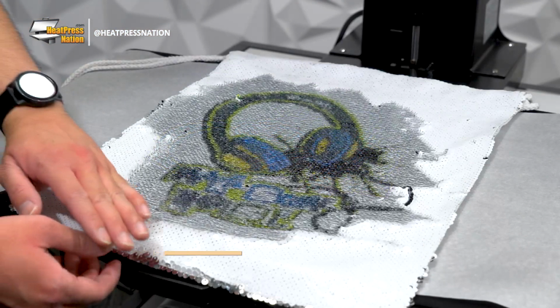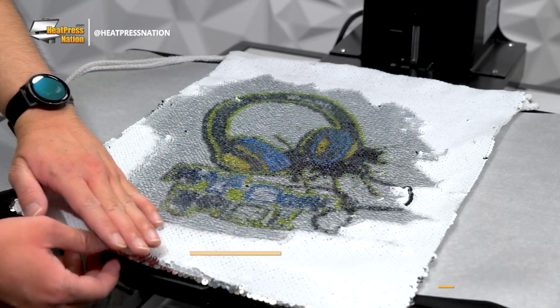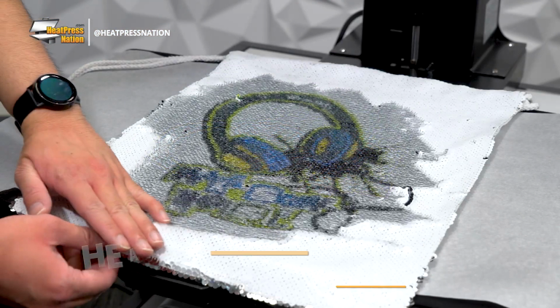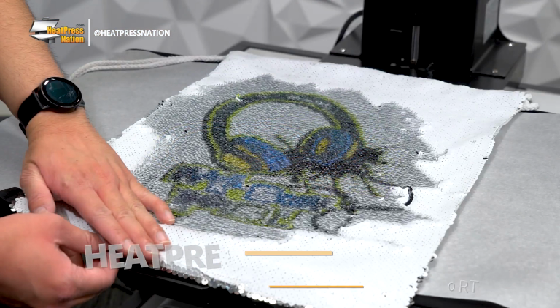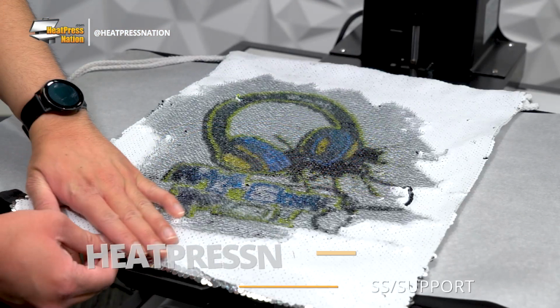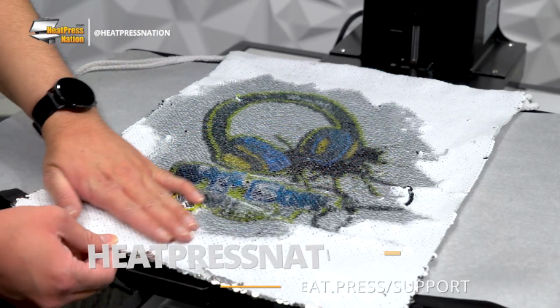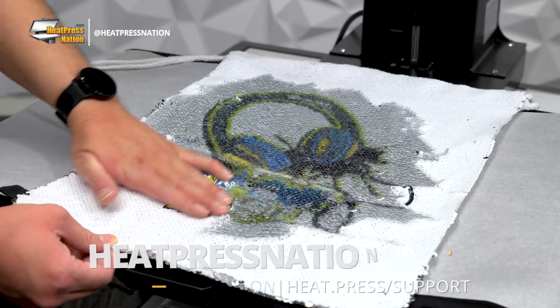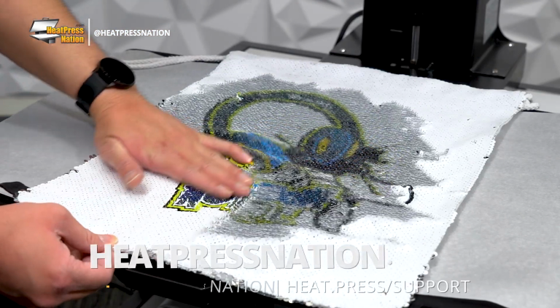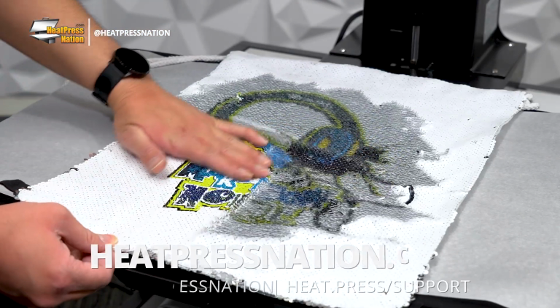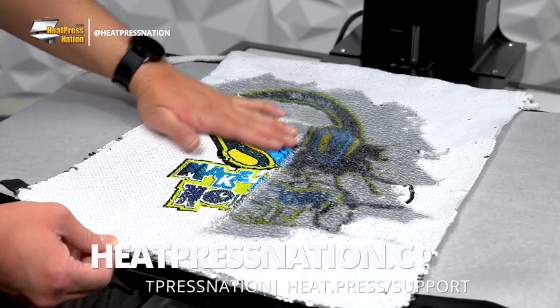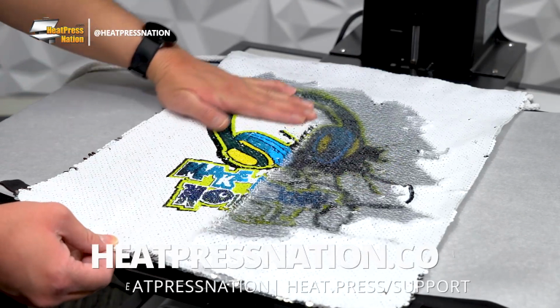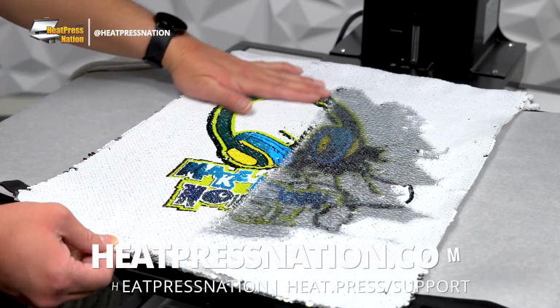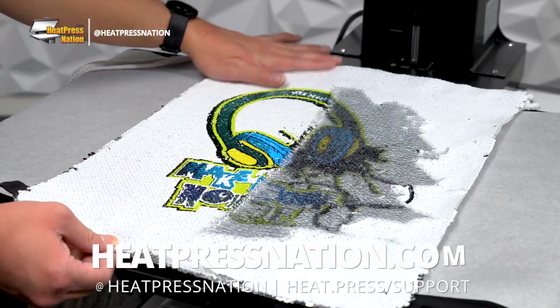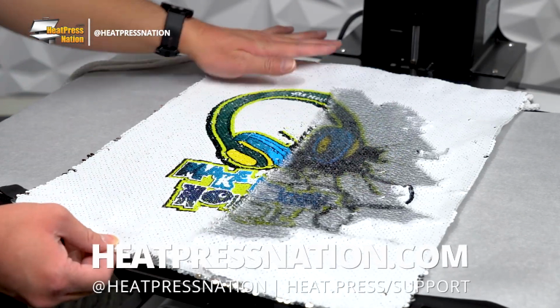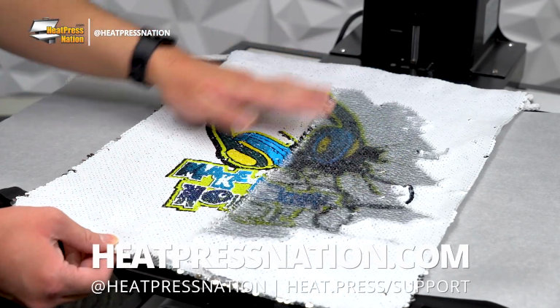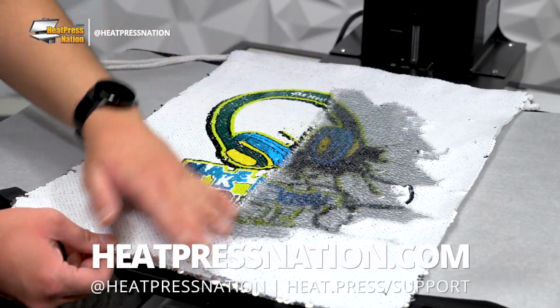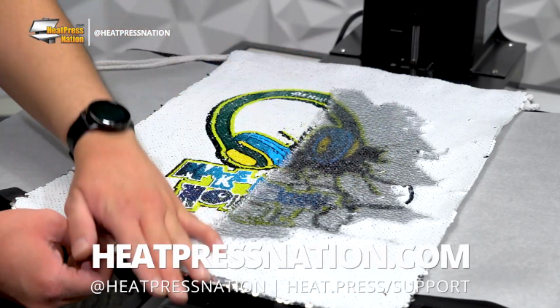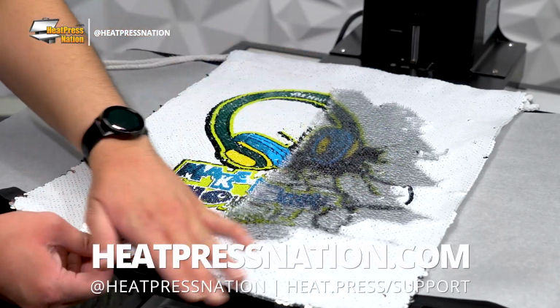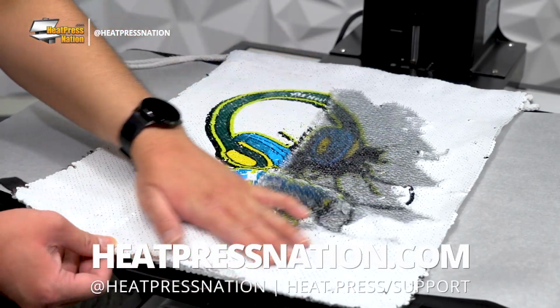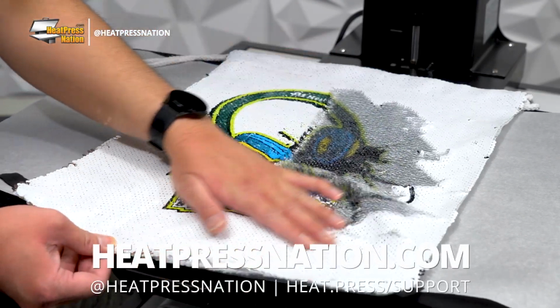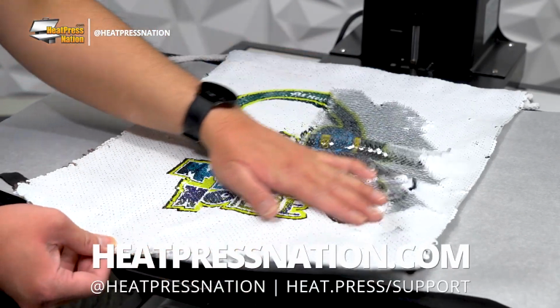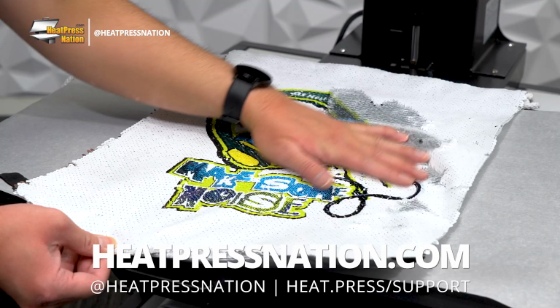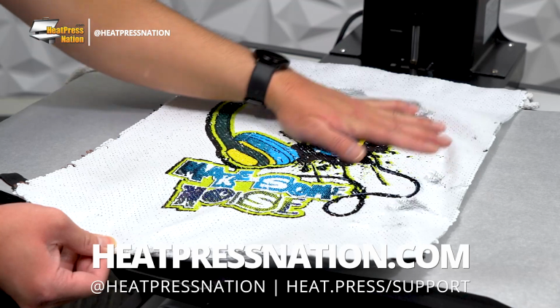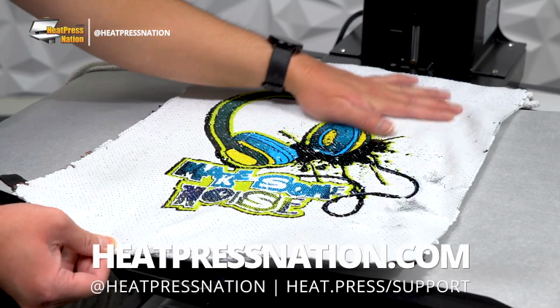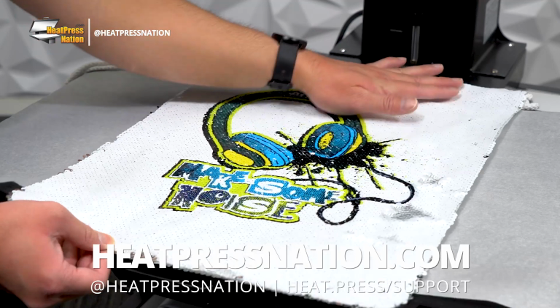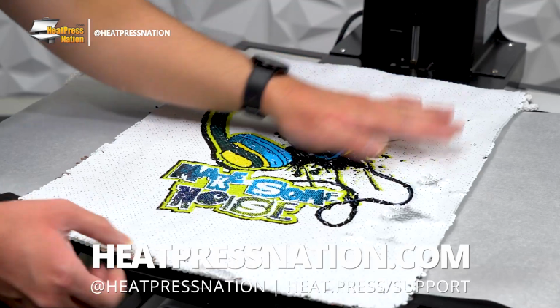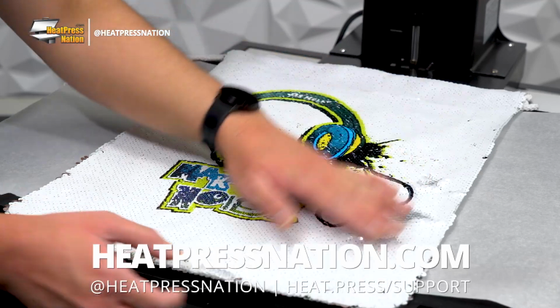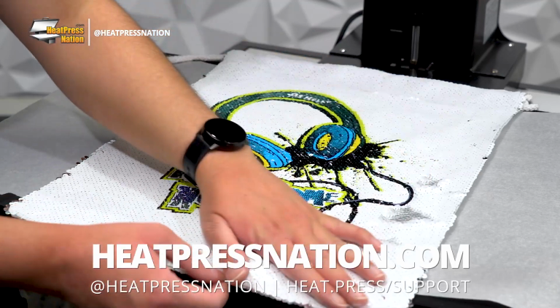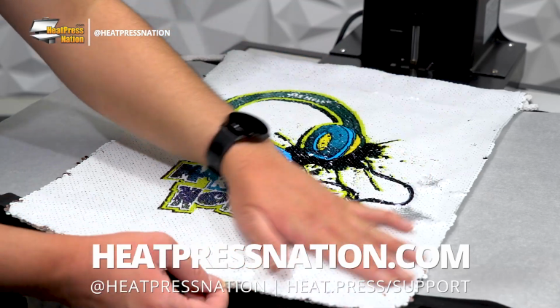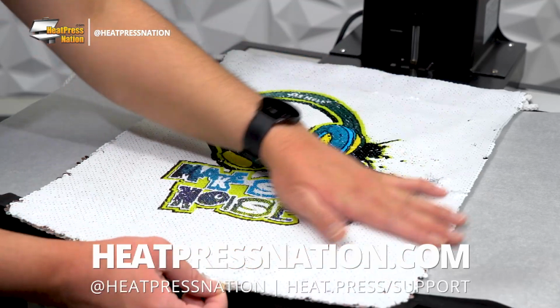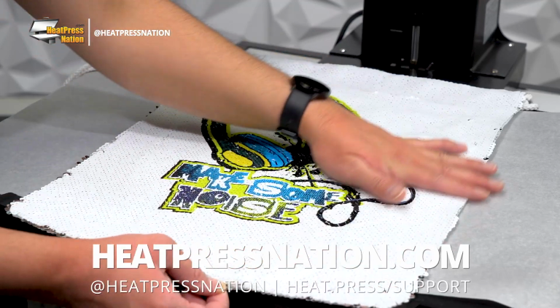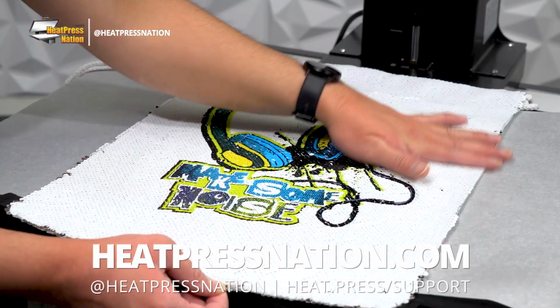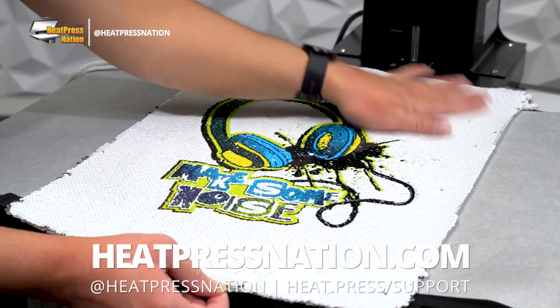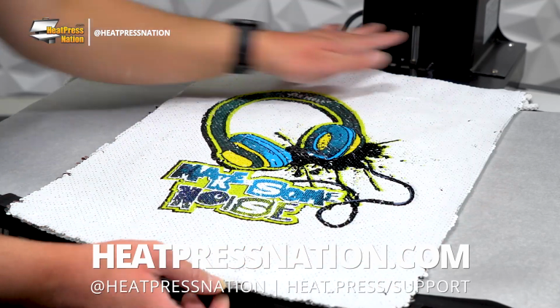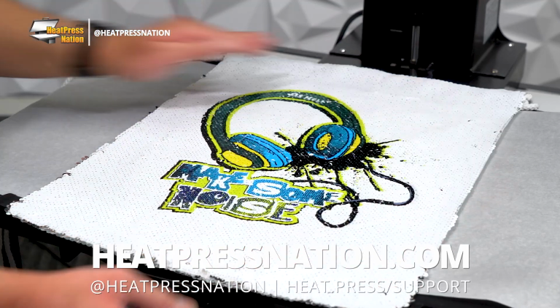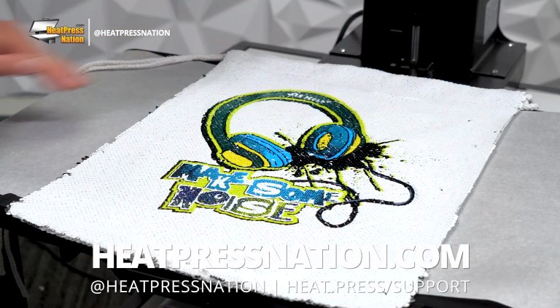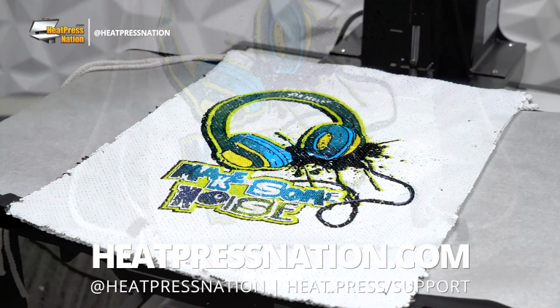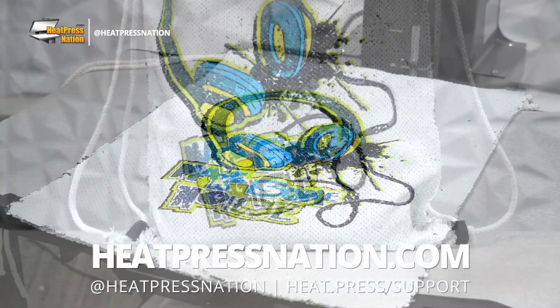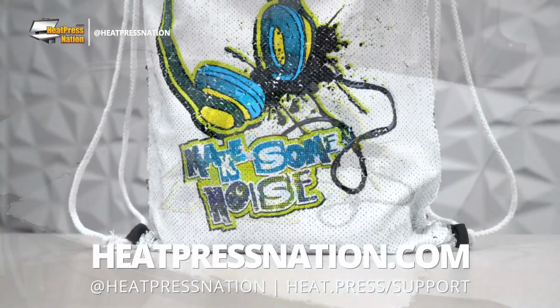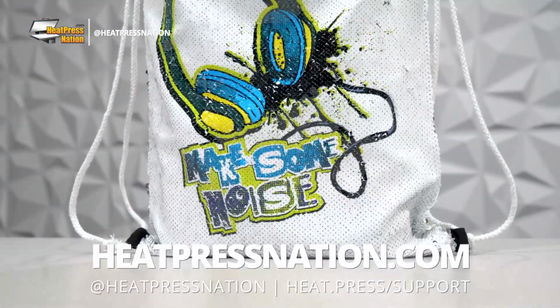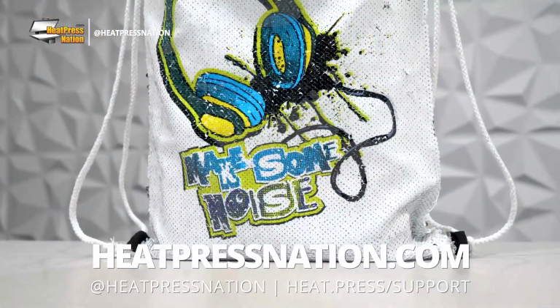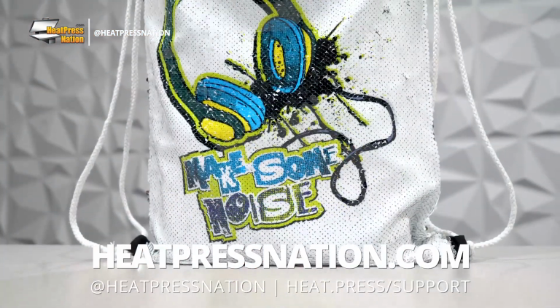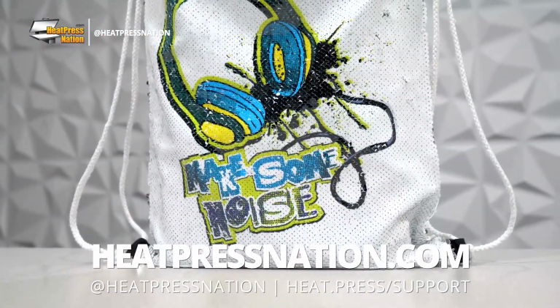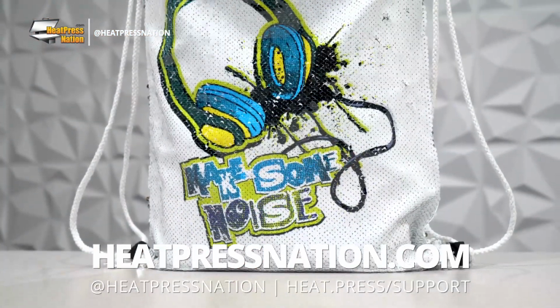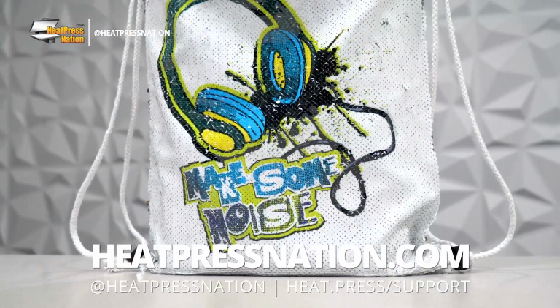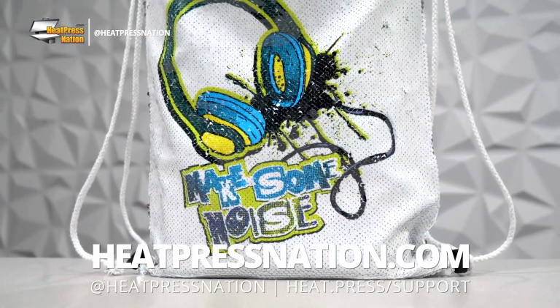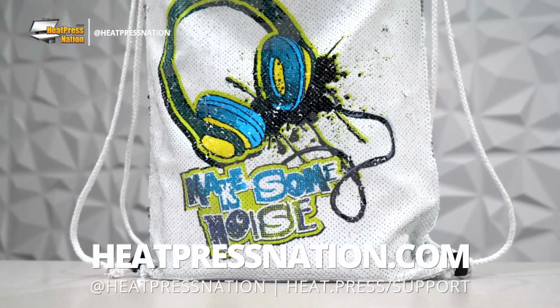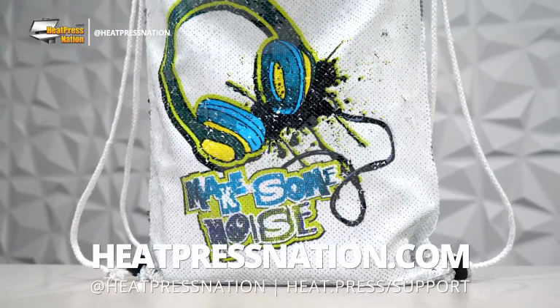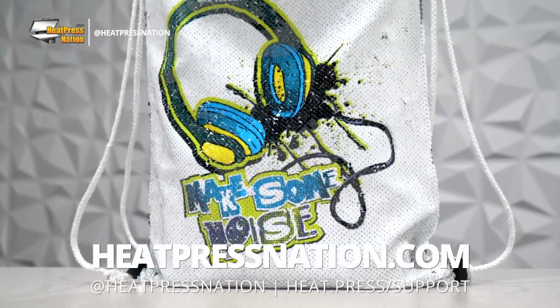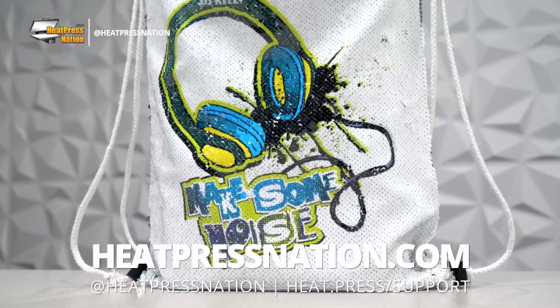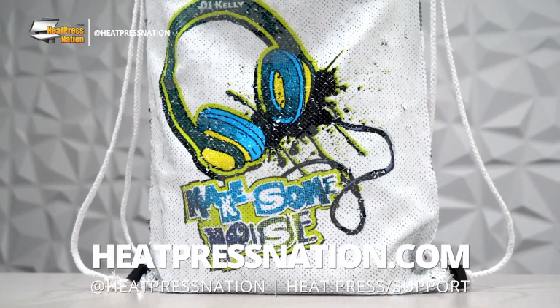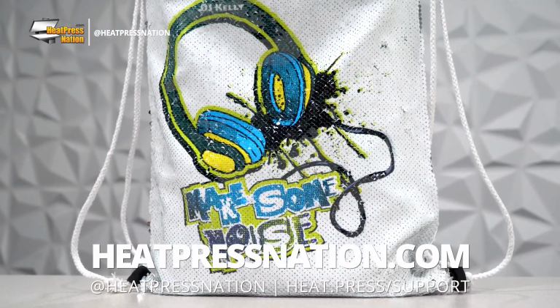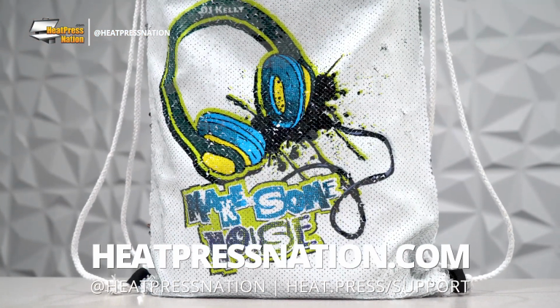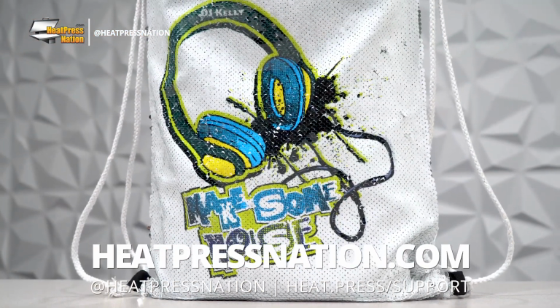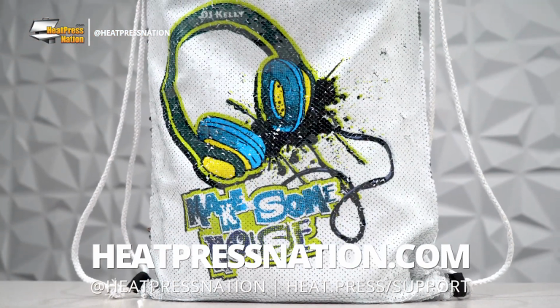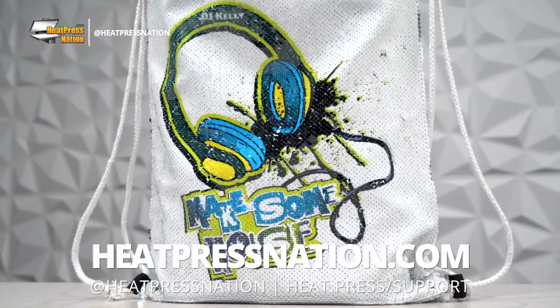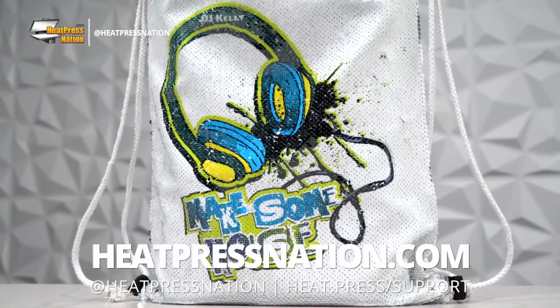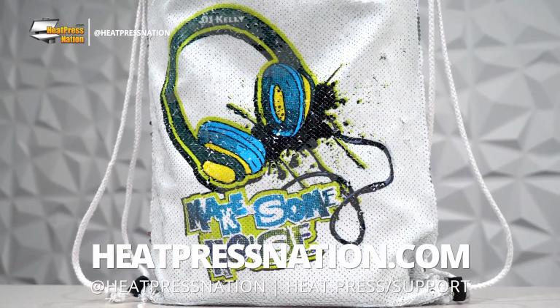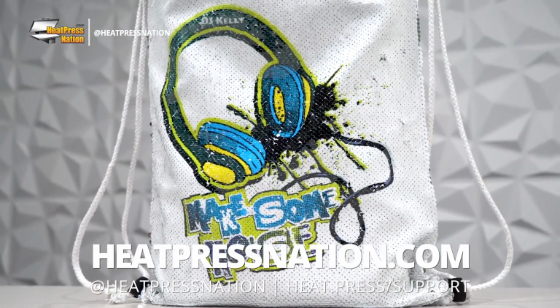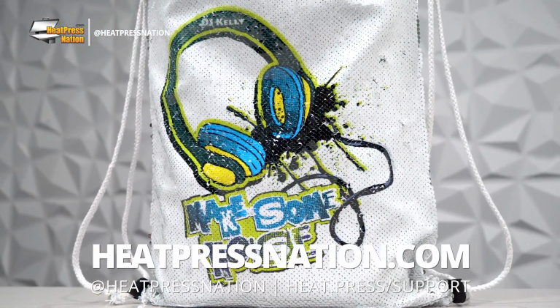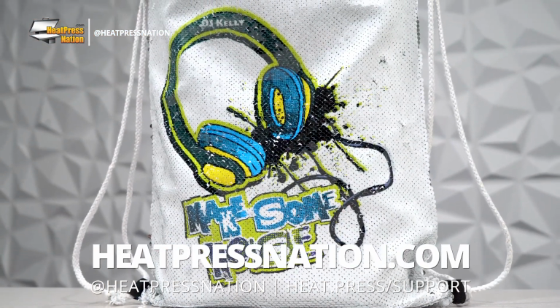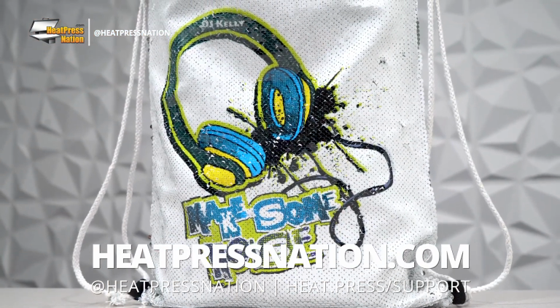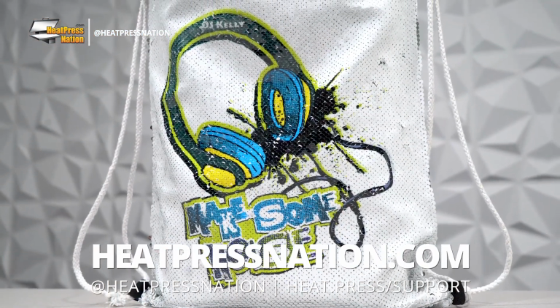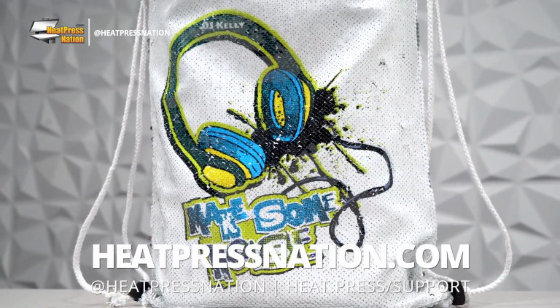To learn more about SubliCraft blanks and other tools and supplies, be sure to visit our YouTube channel or our website at heatpressnation.com.